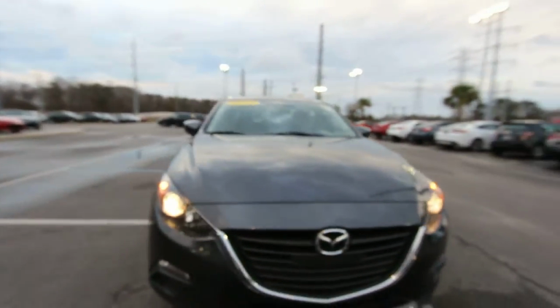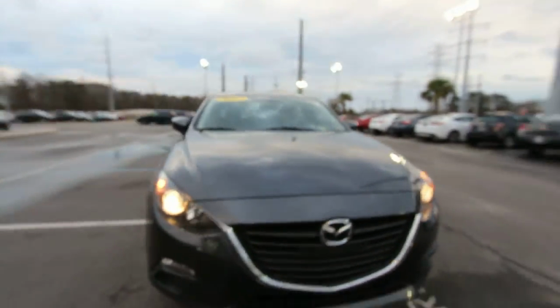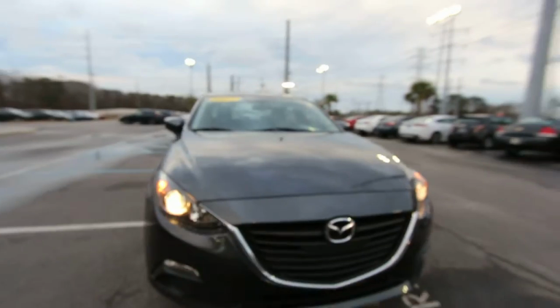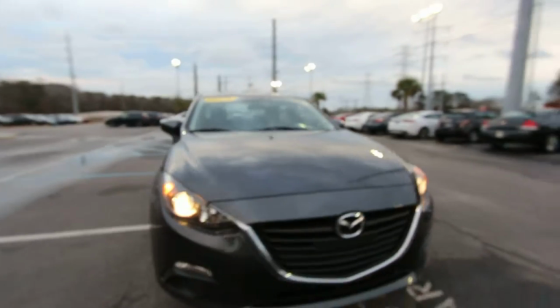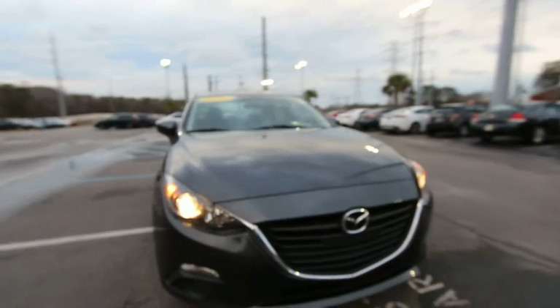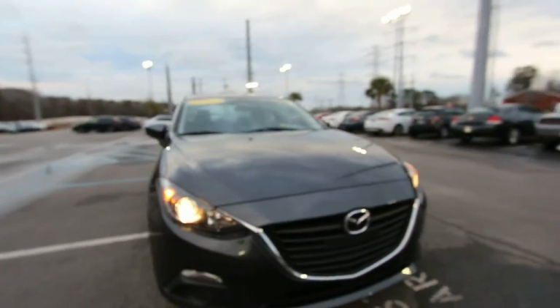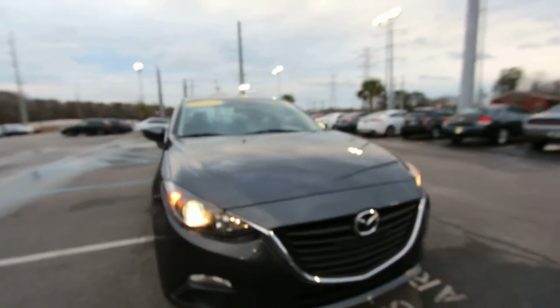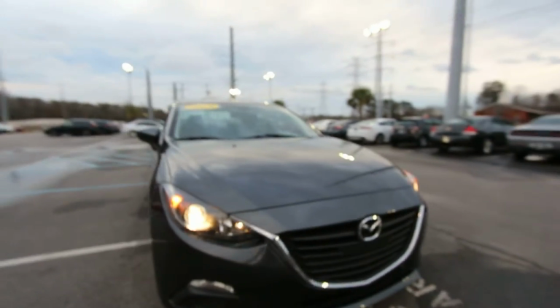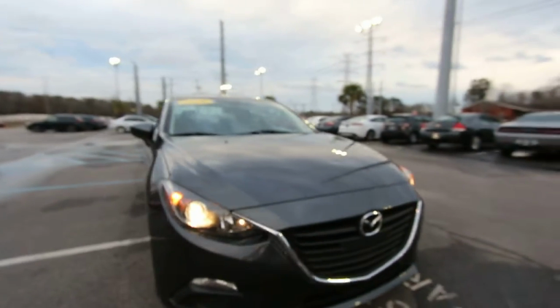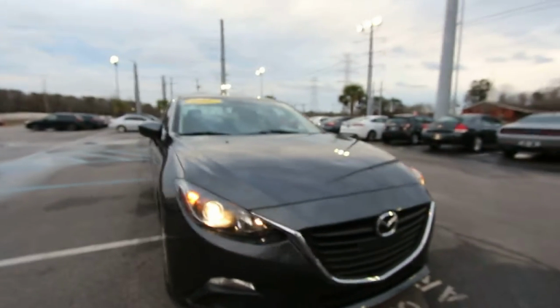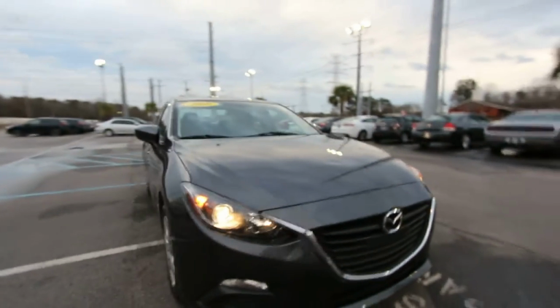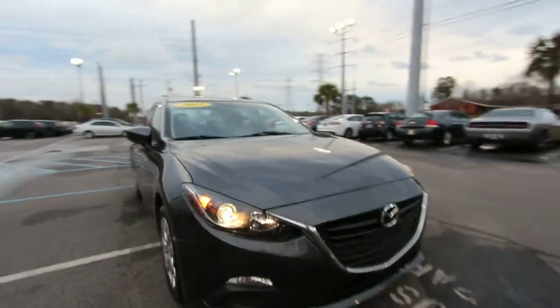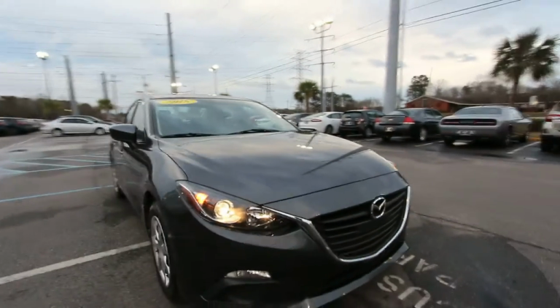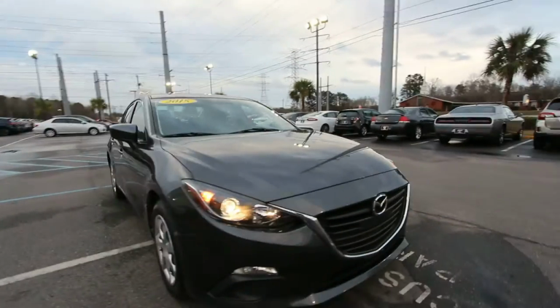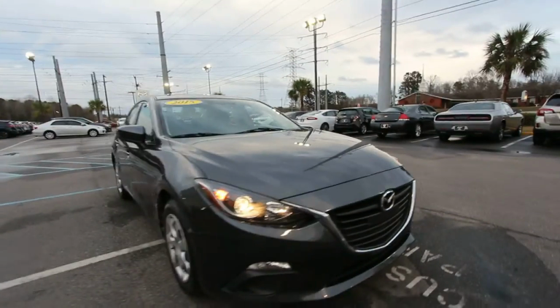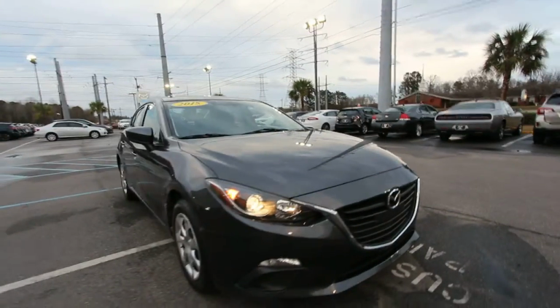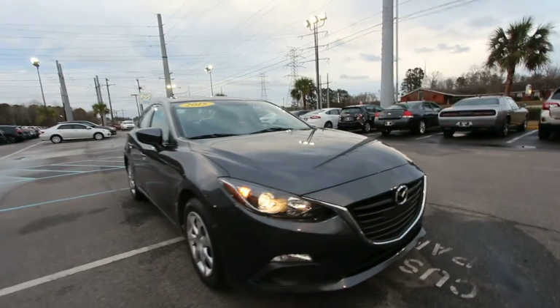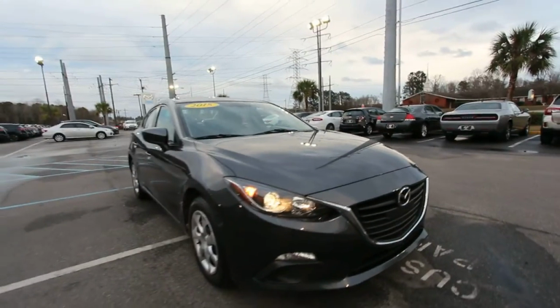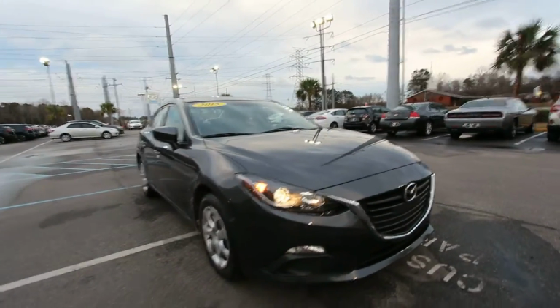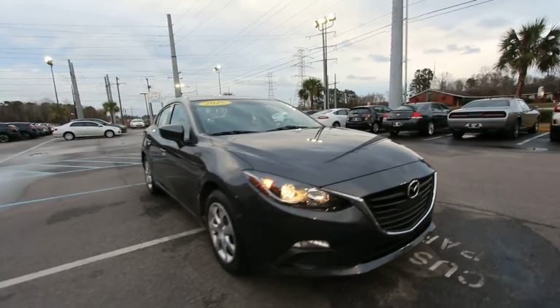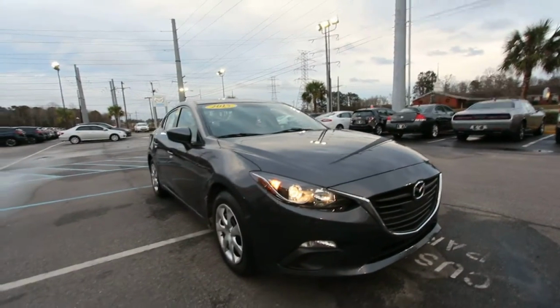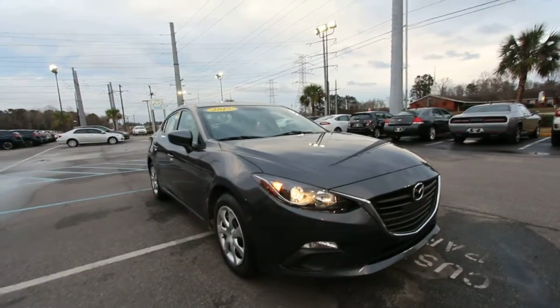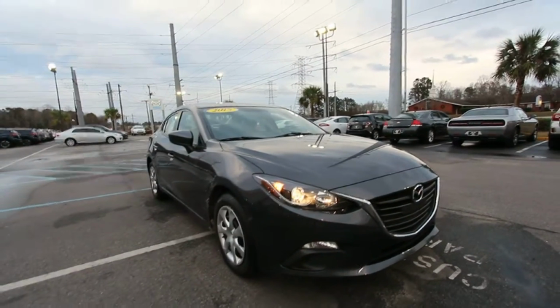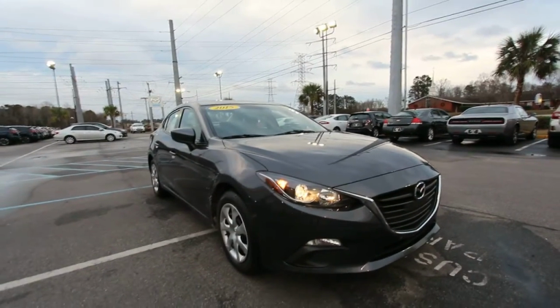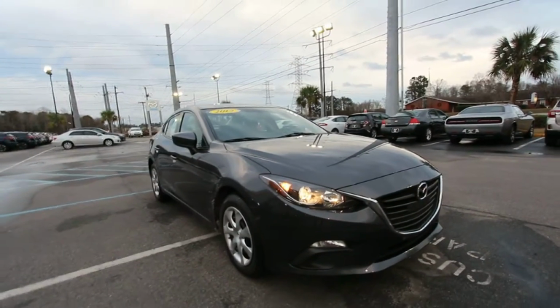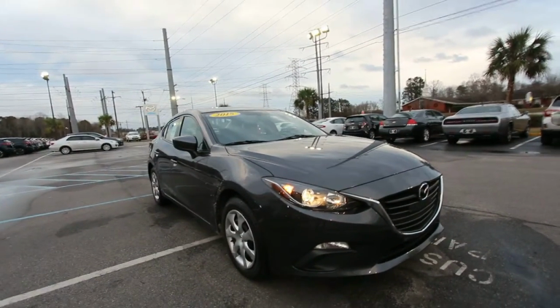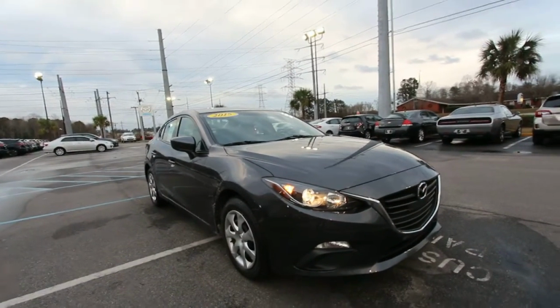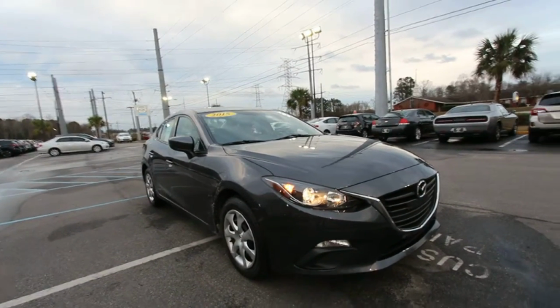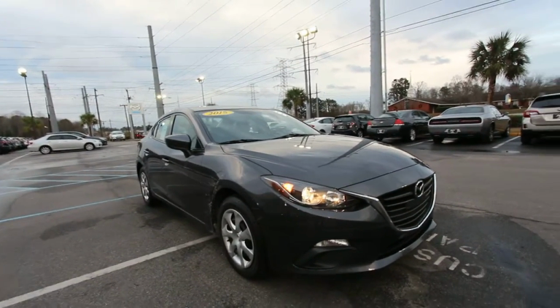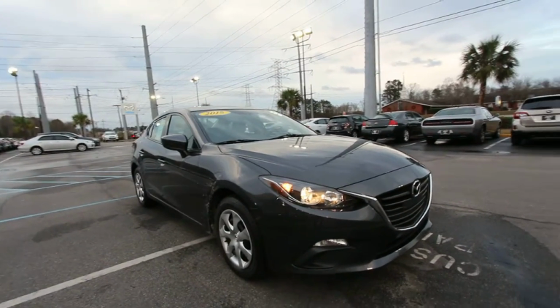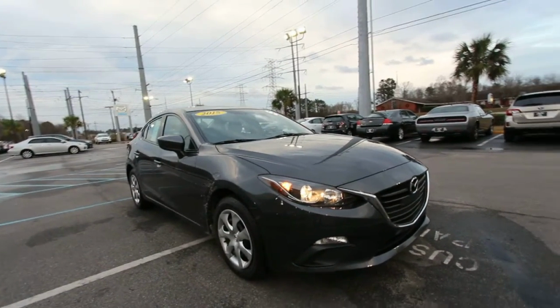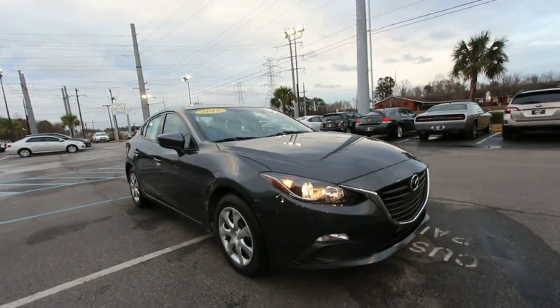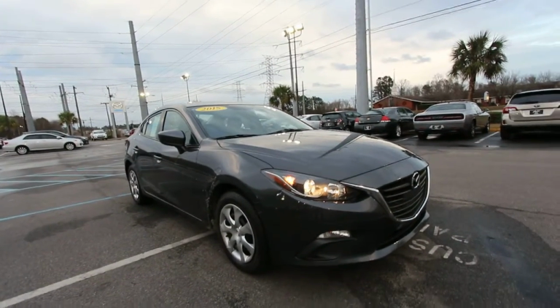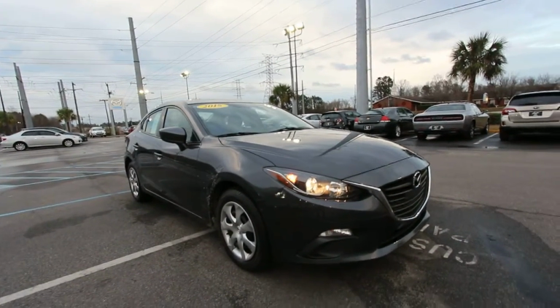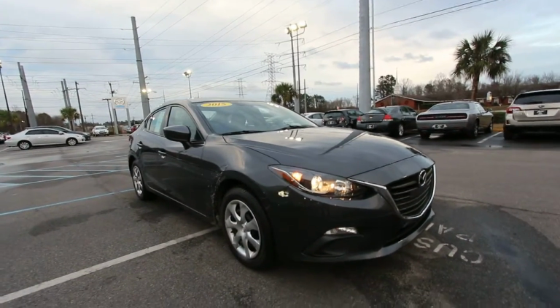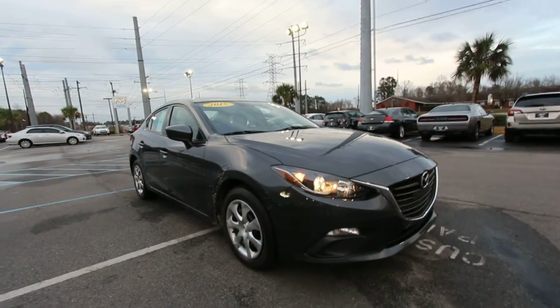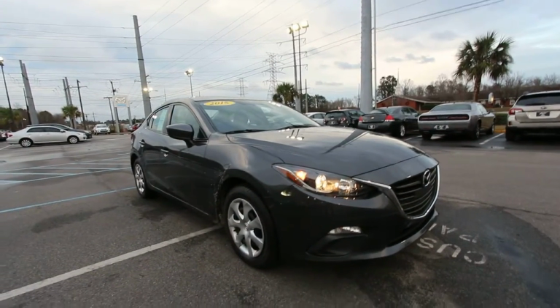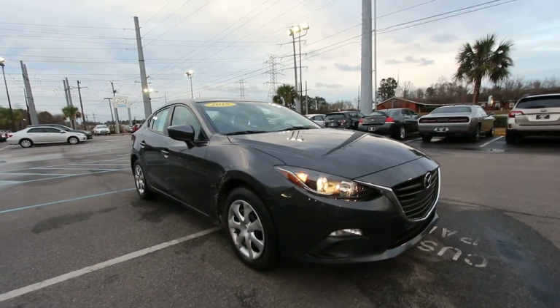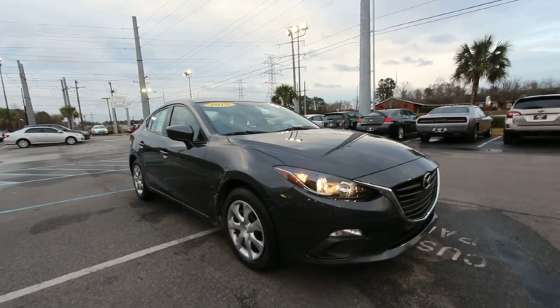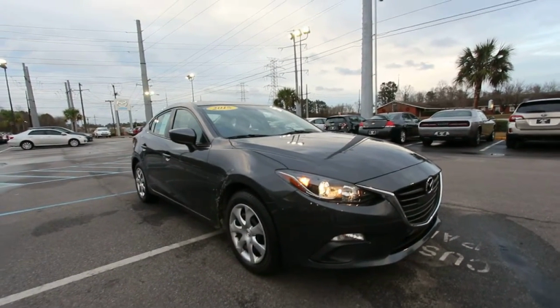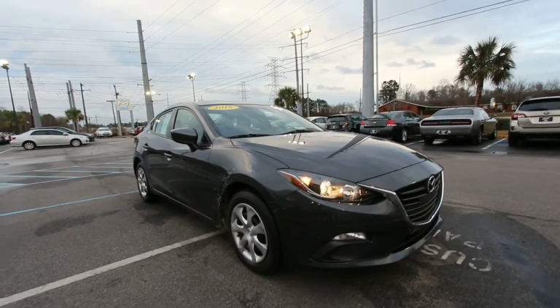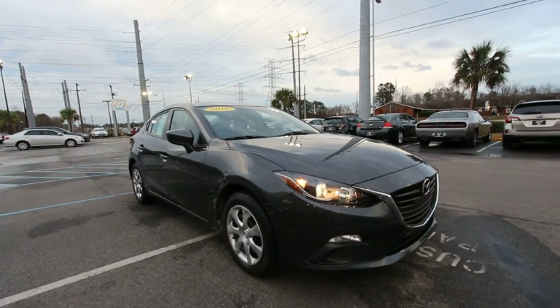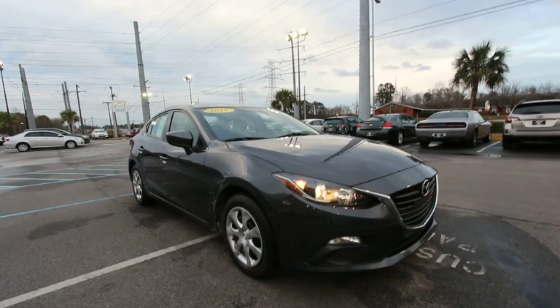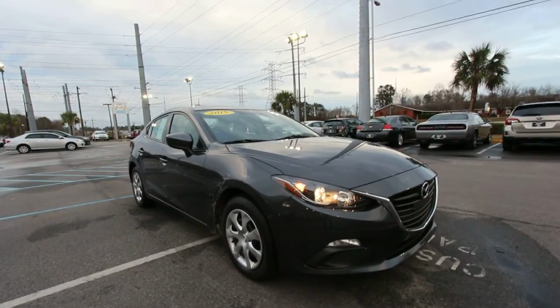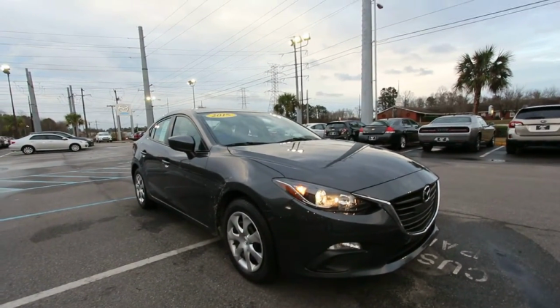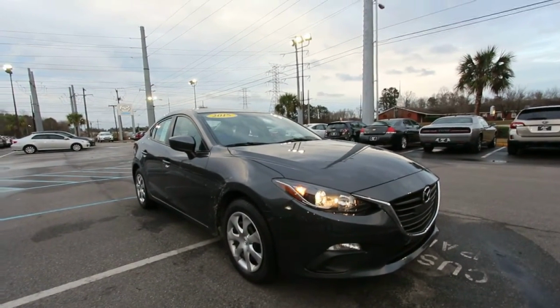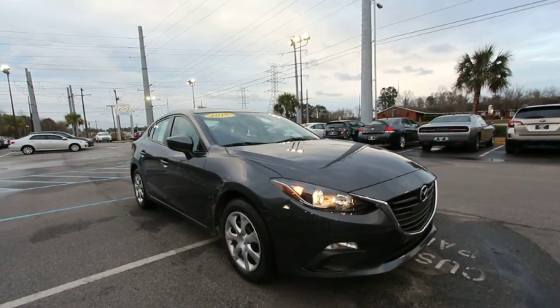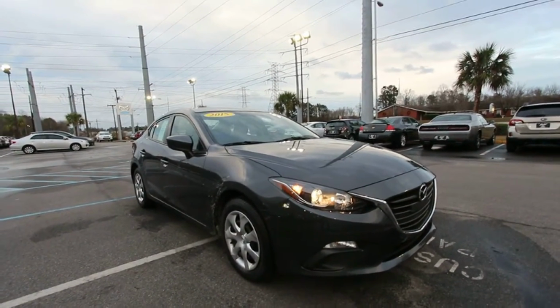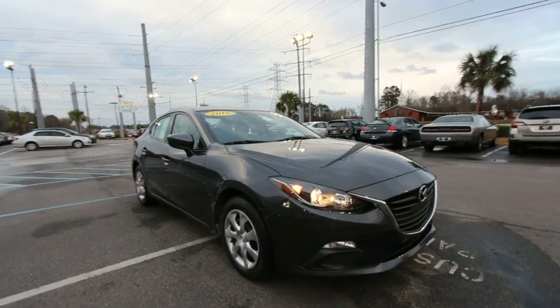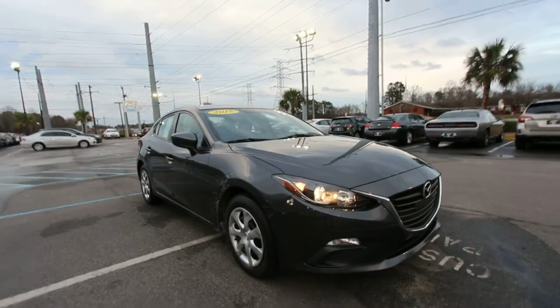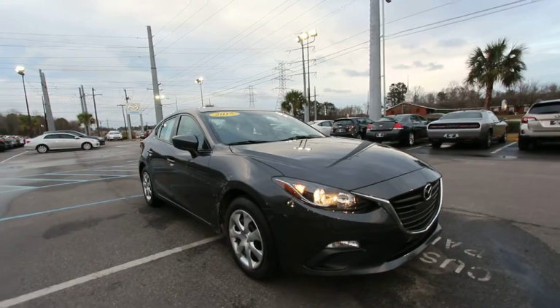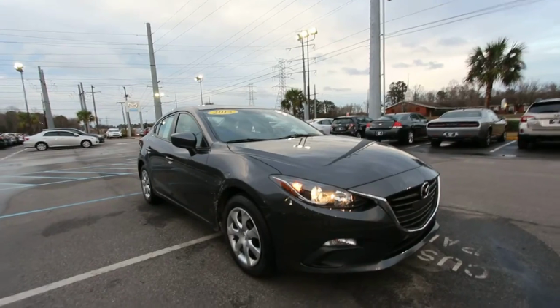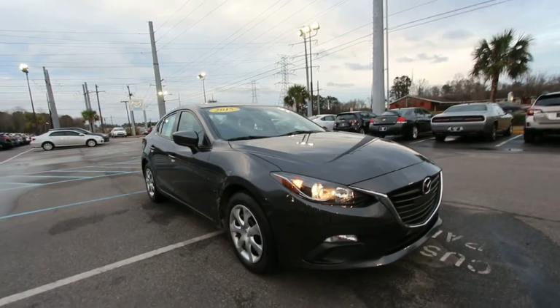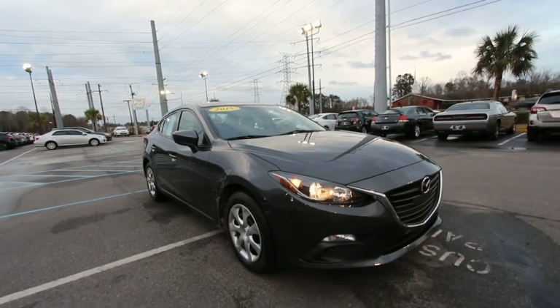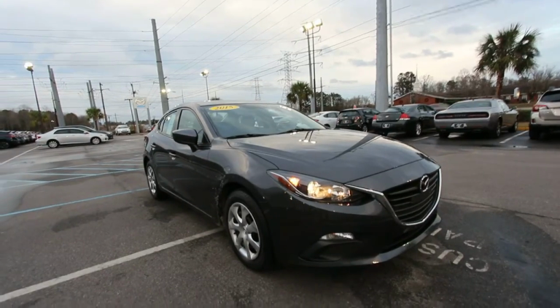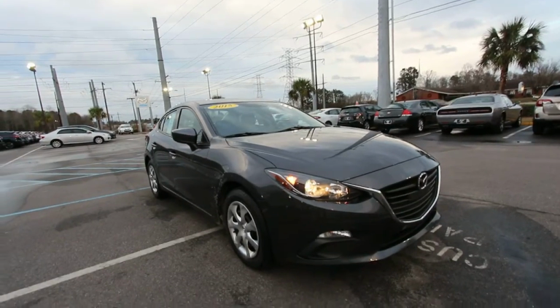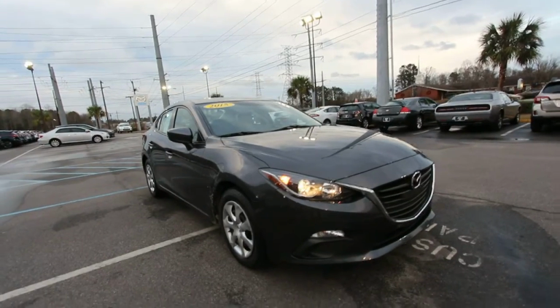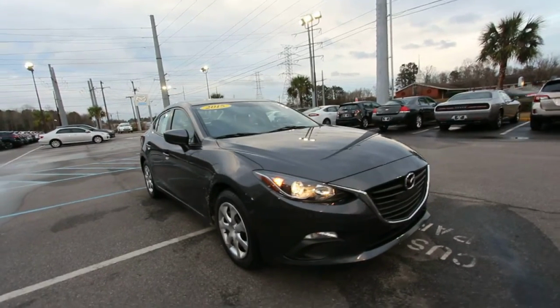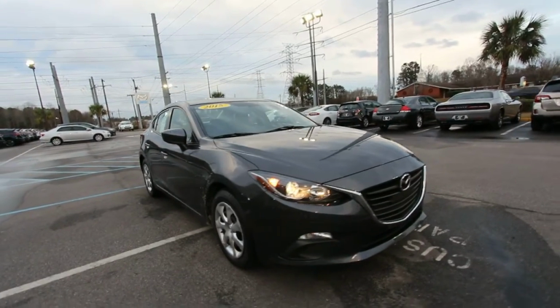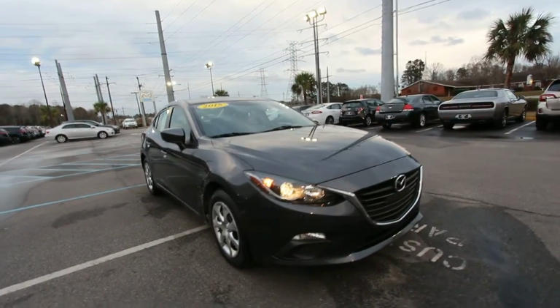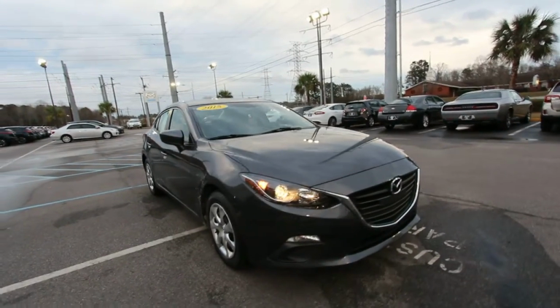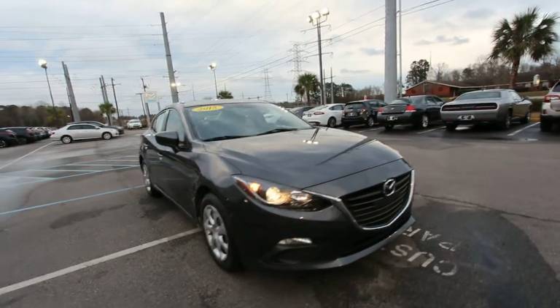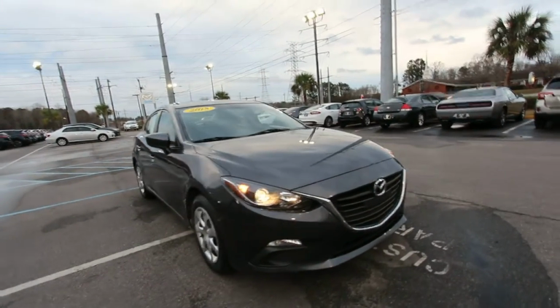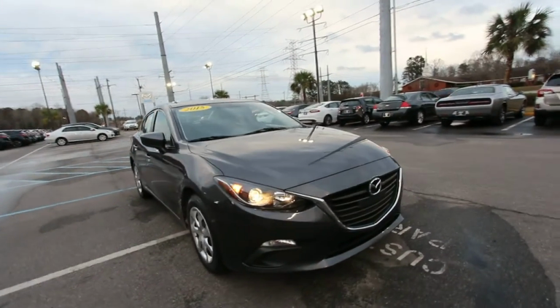What a good looking car. The Mazda 3 gets great fuel economy — that's one thing — over 38 miles per gallon.